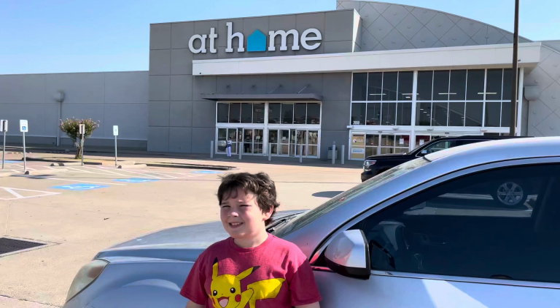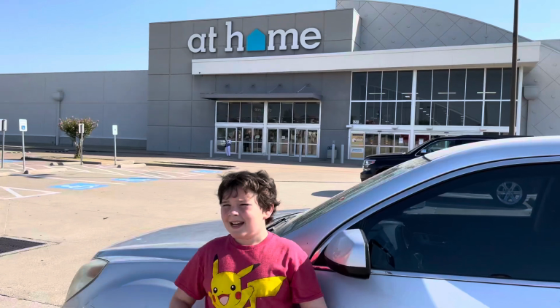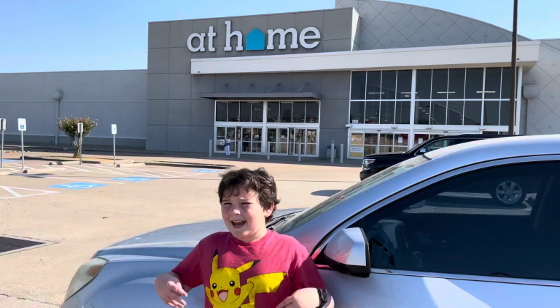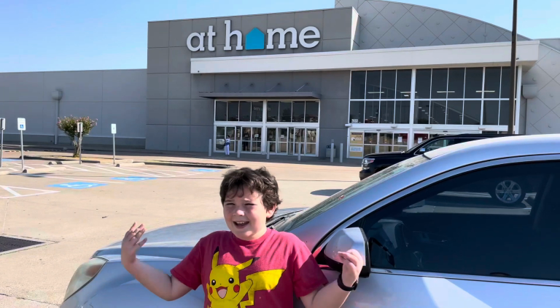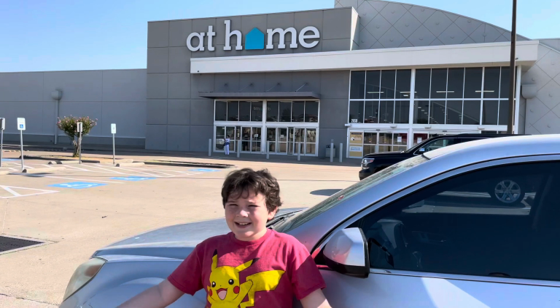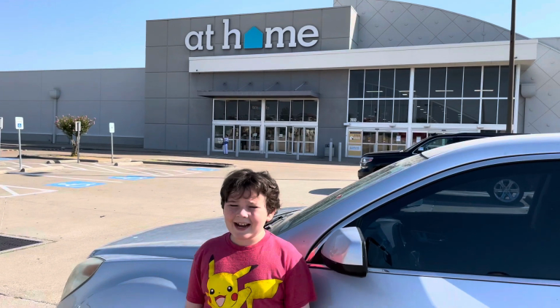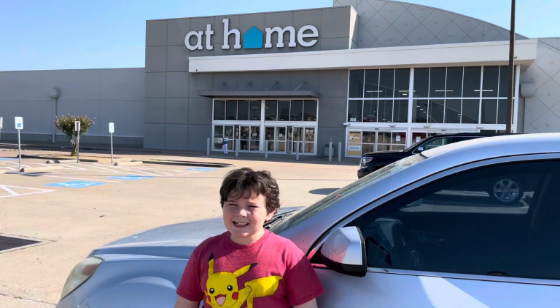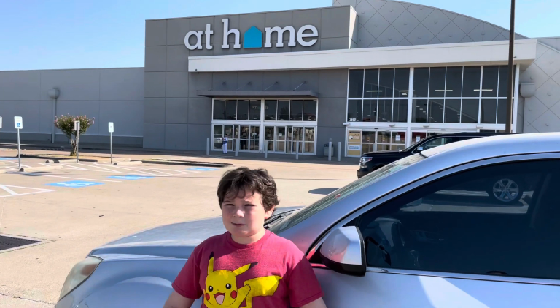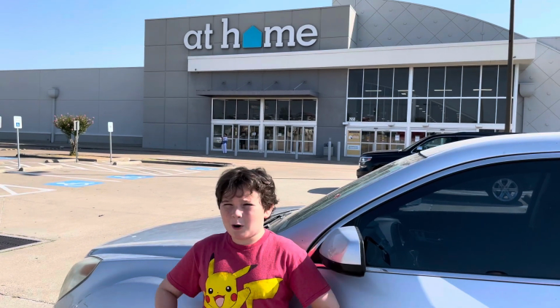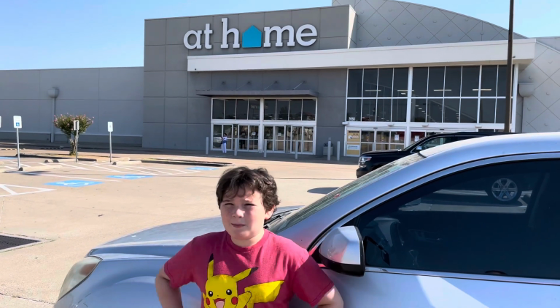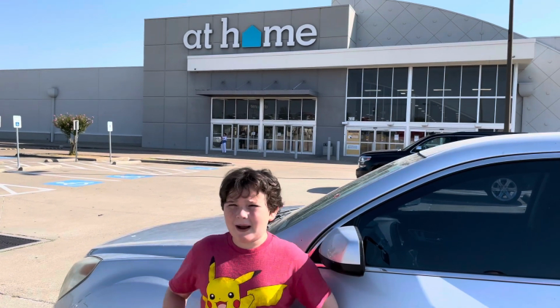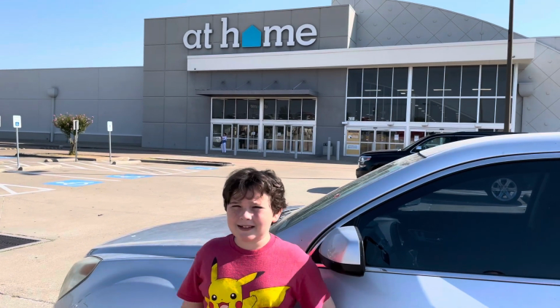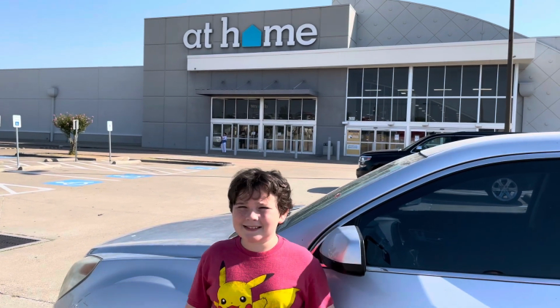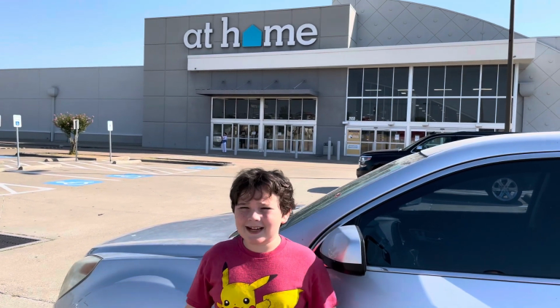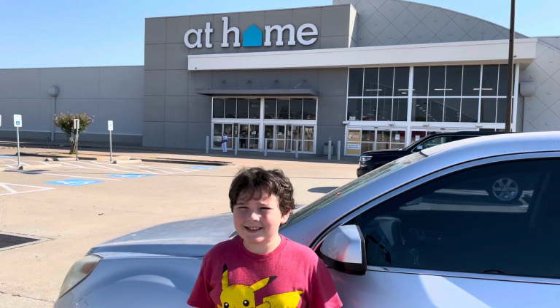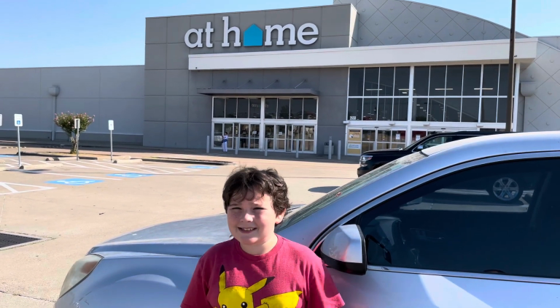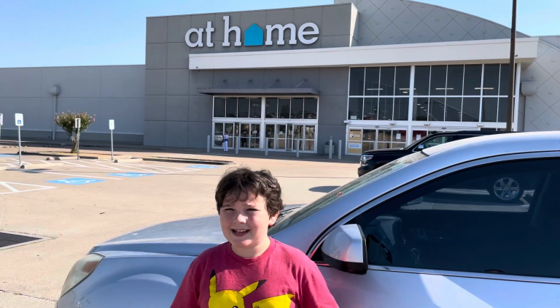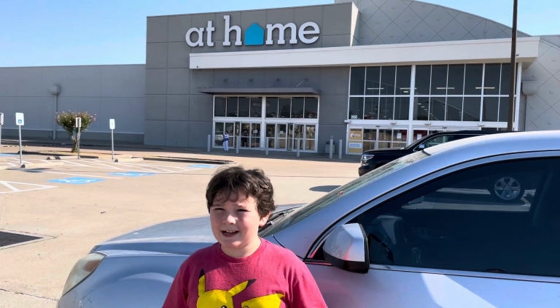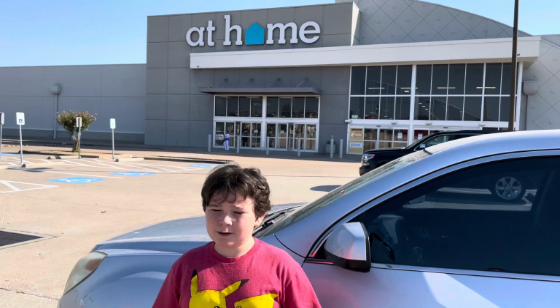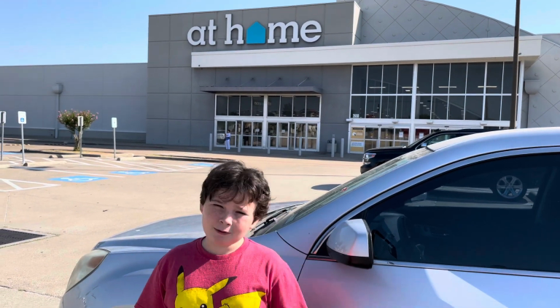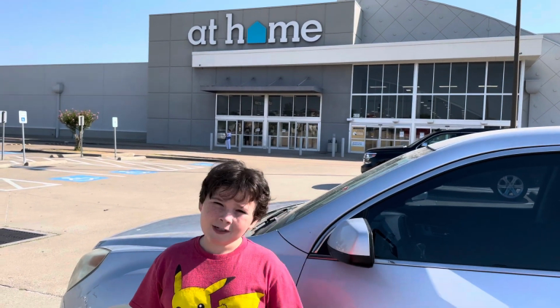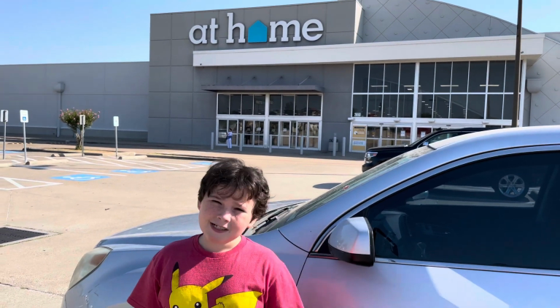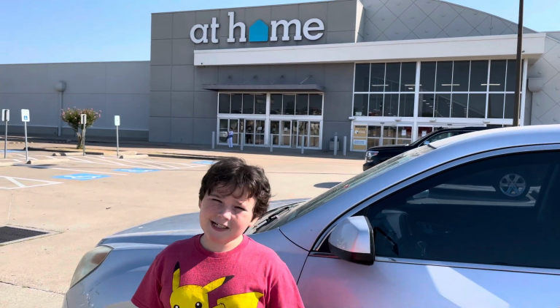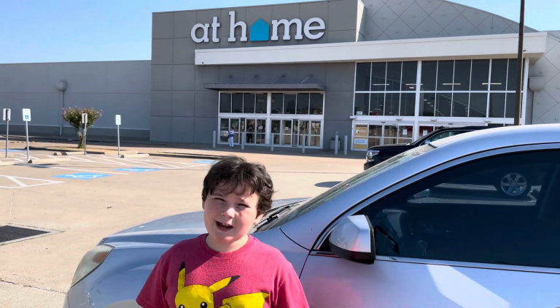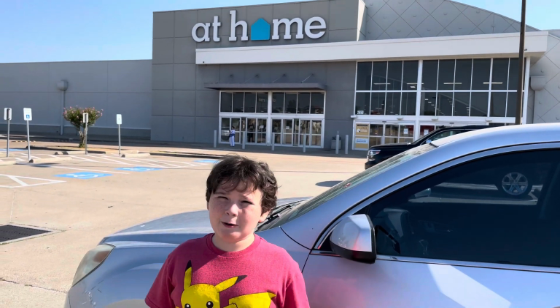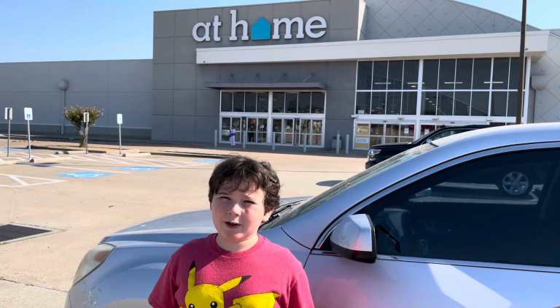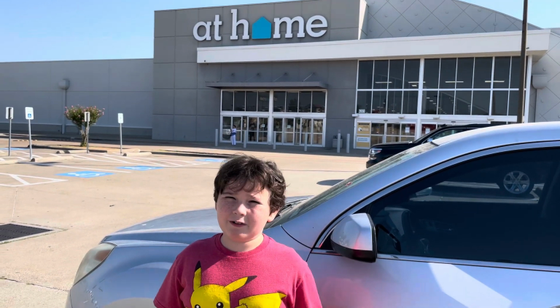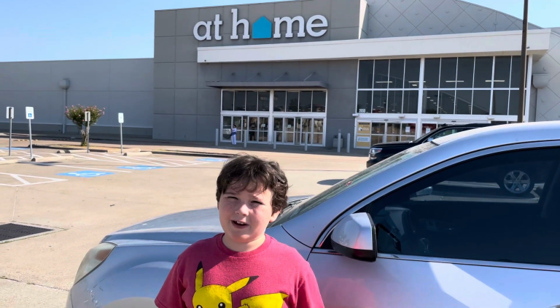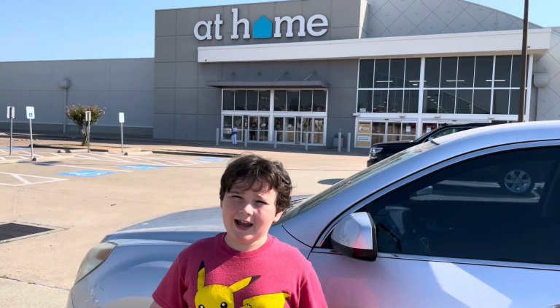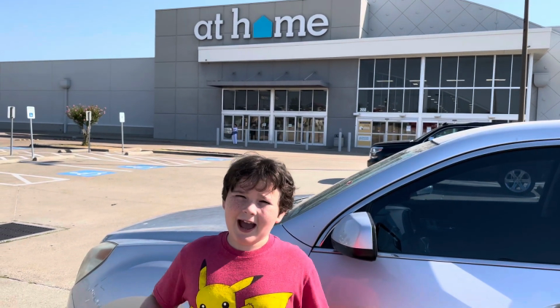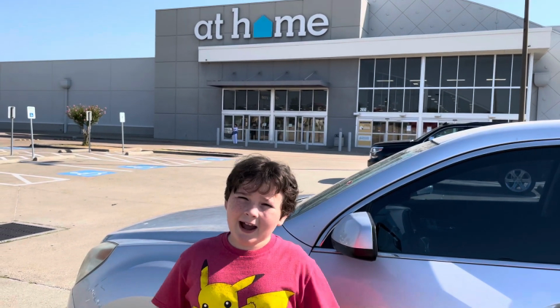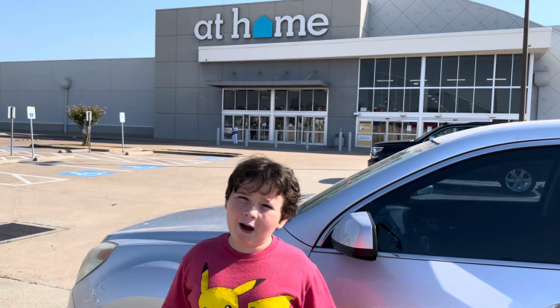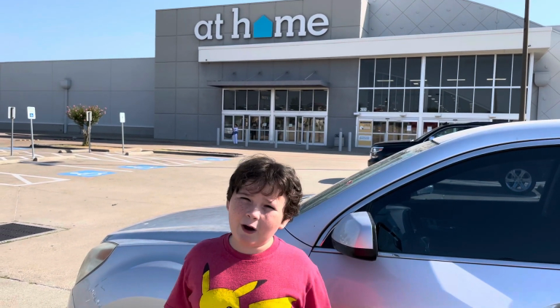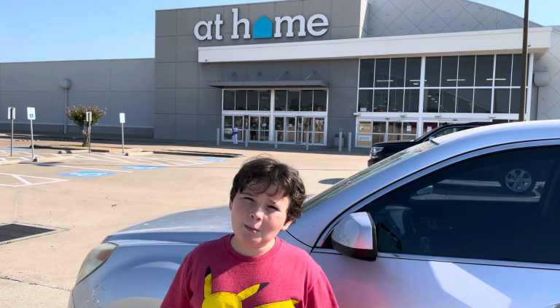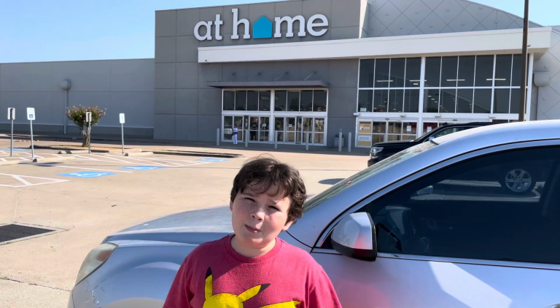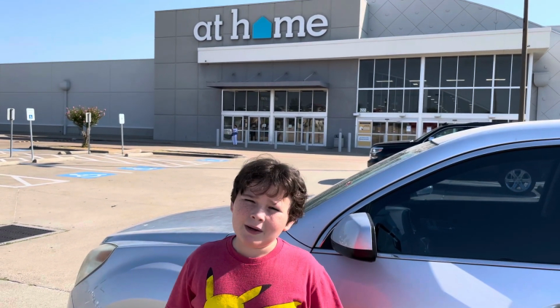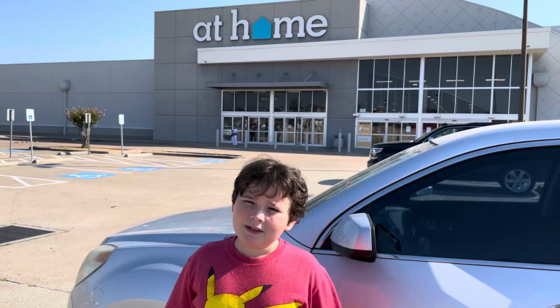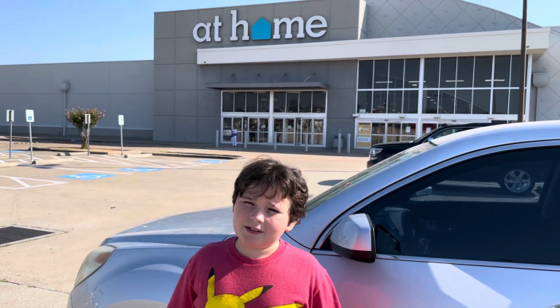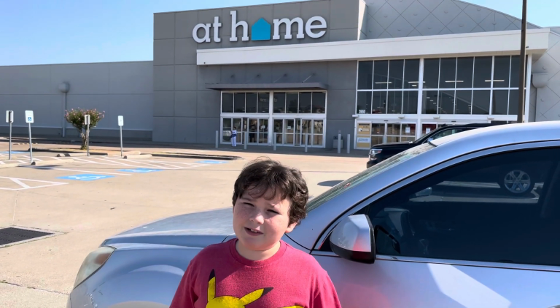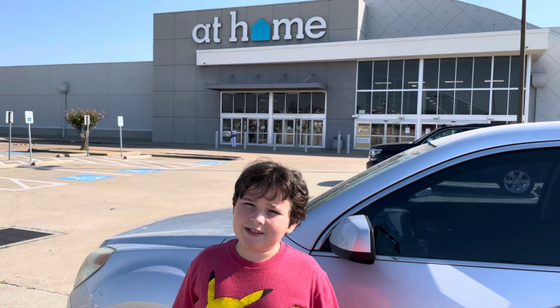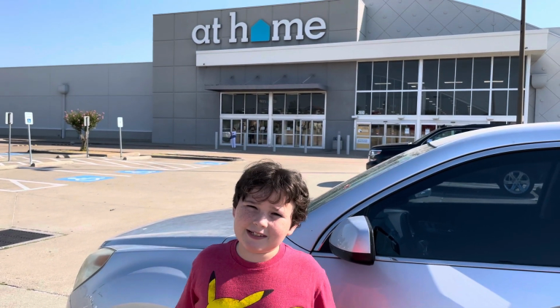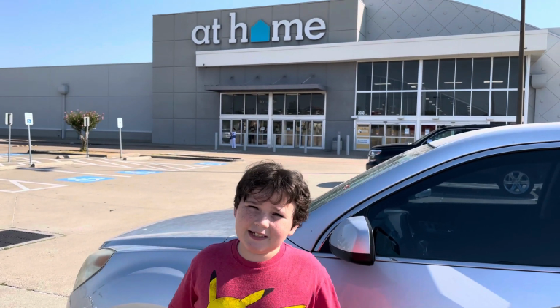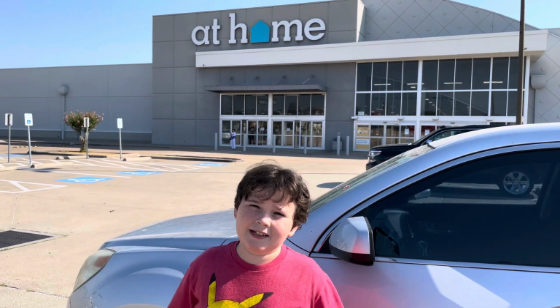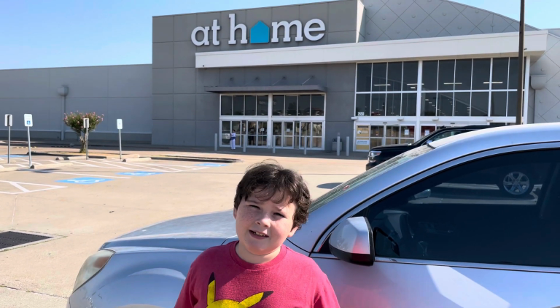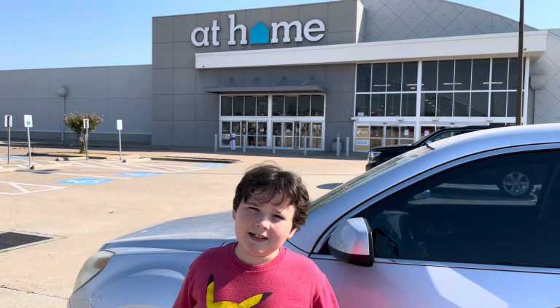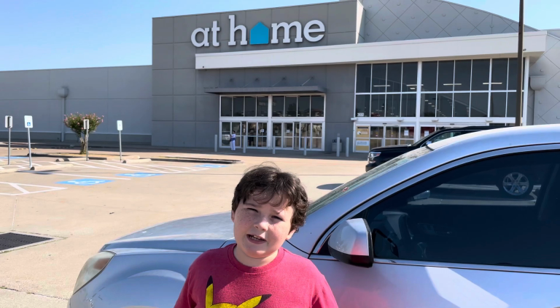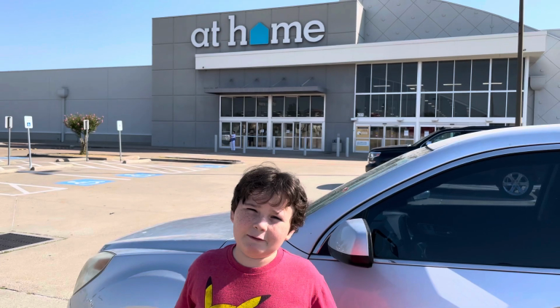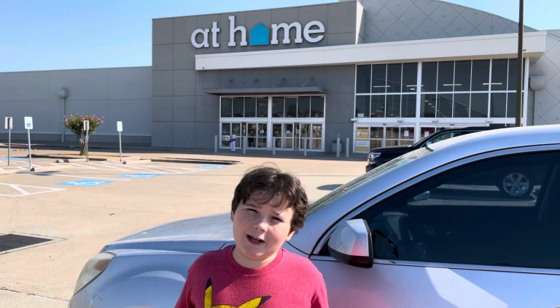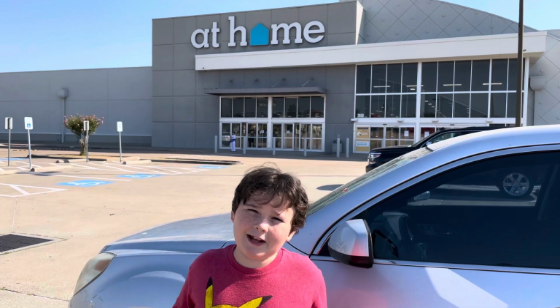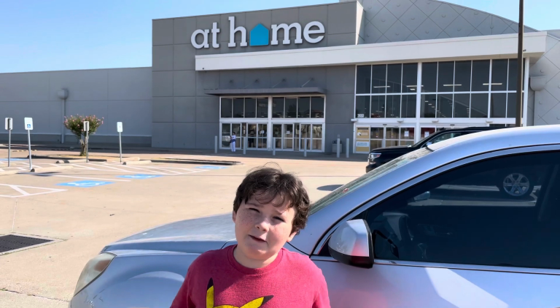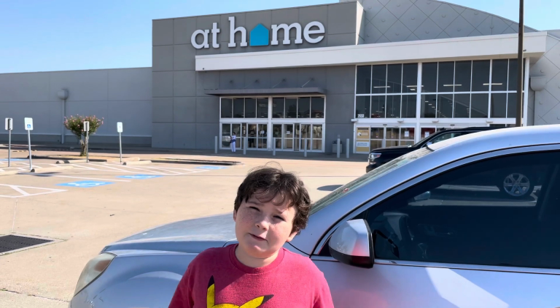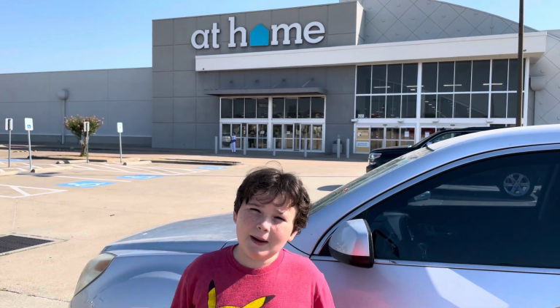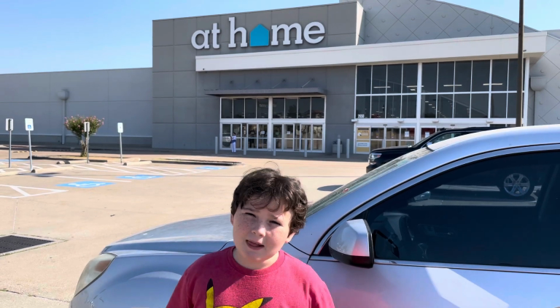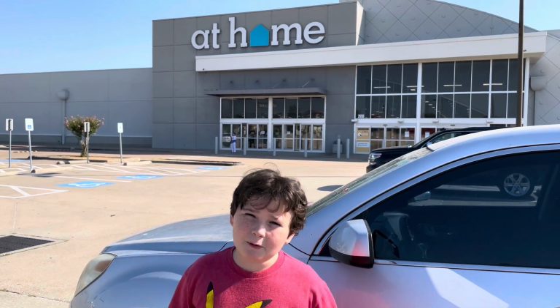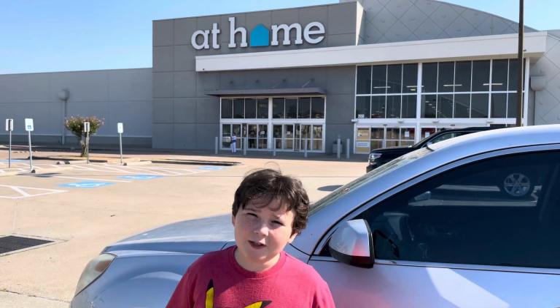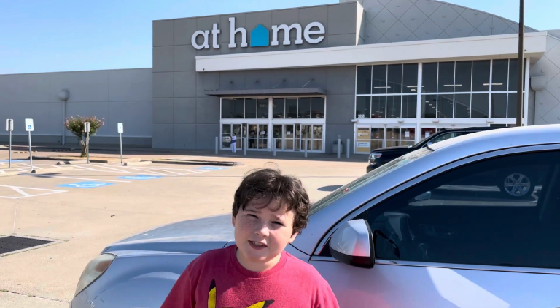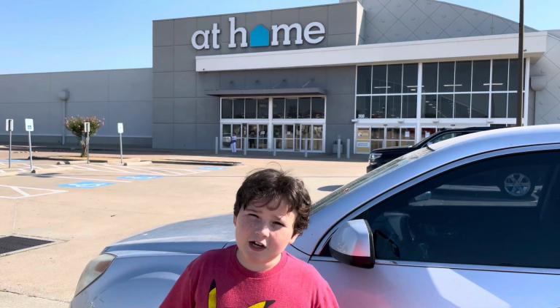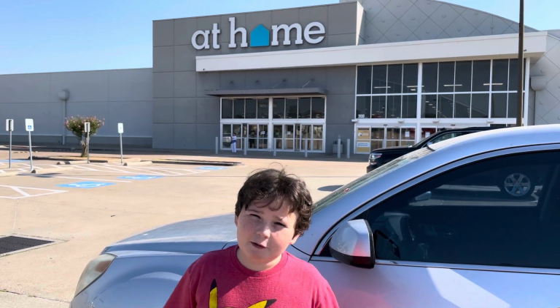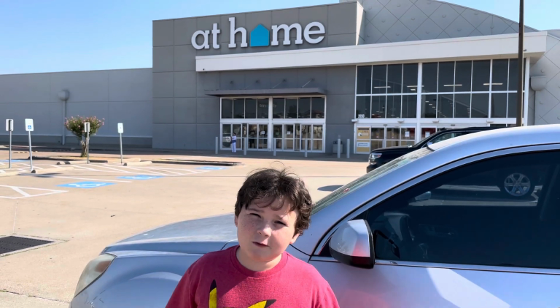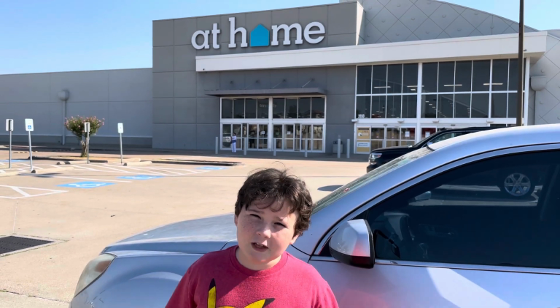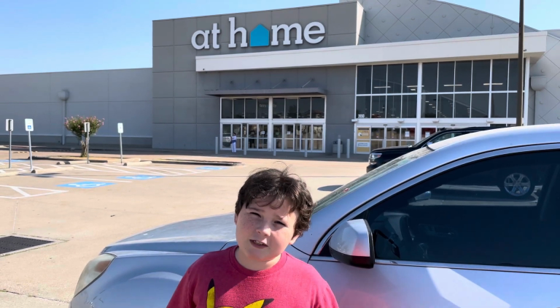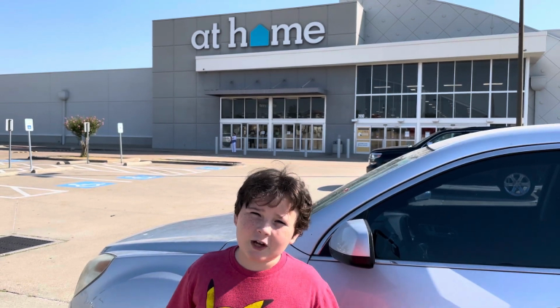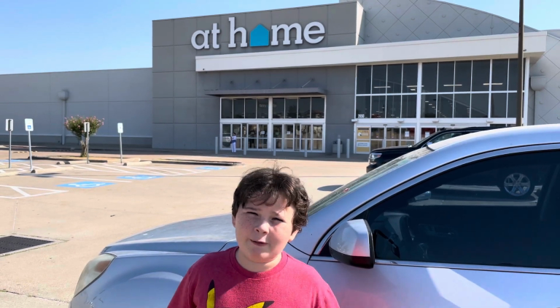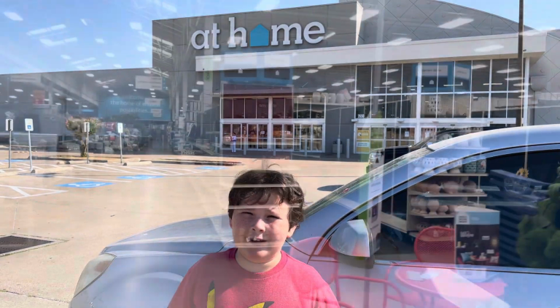Hey guys, welcome back to Jack Hill's Castle. Today we're here at At Home to see if they have some Halloween stuff. Let's go in.